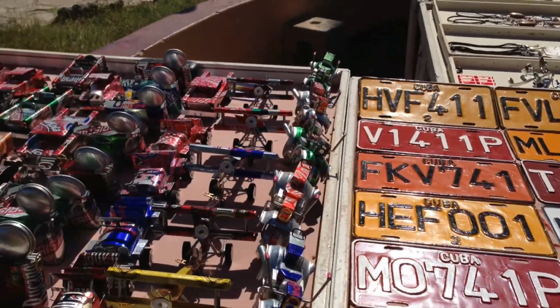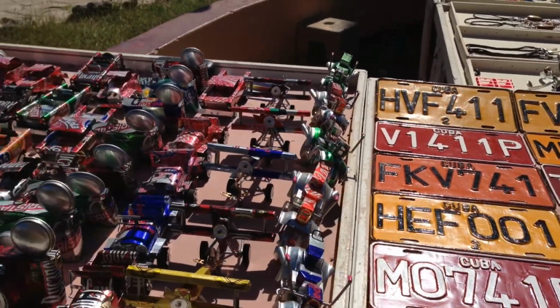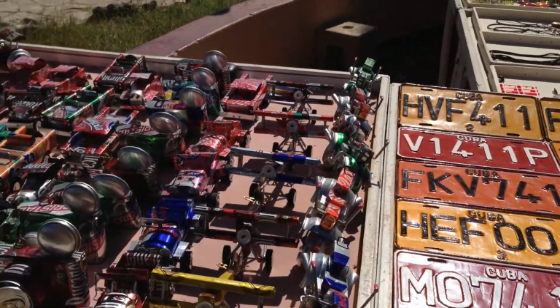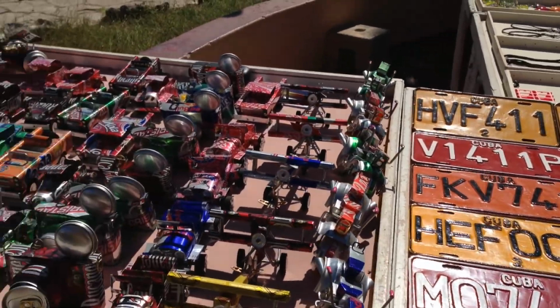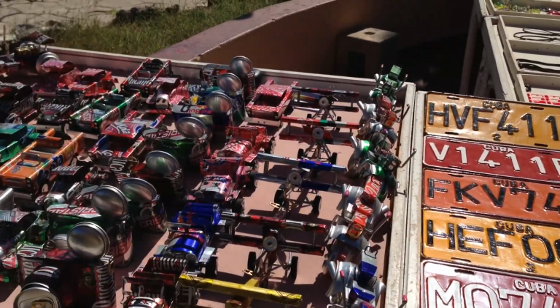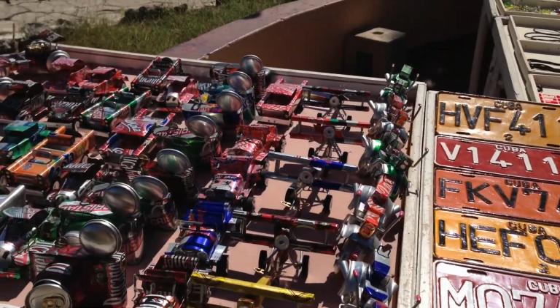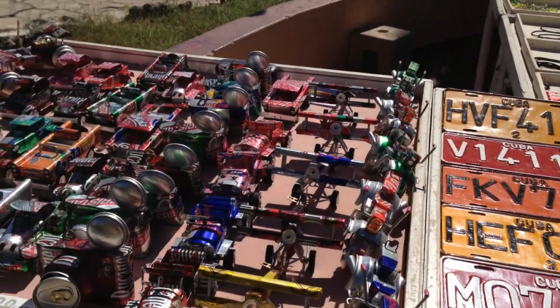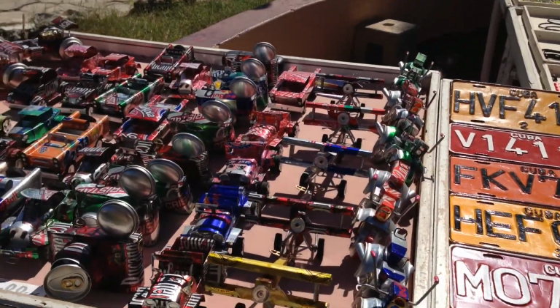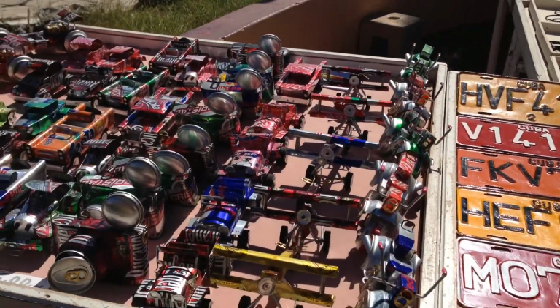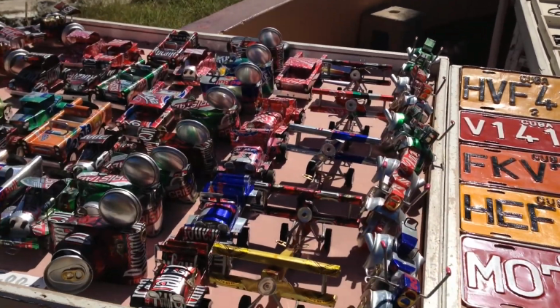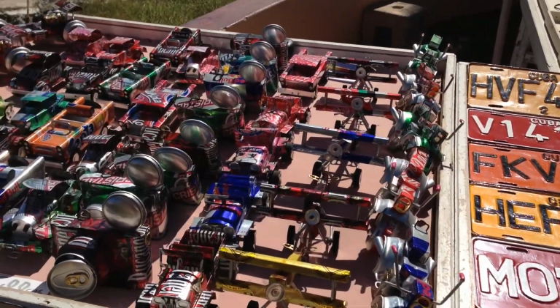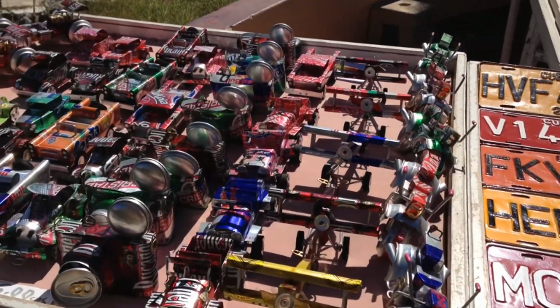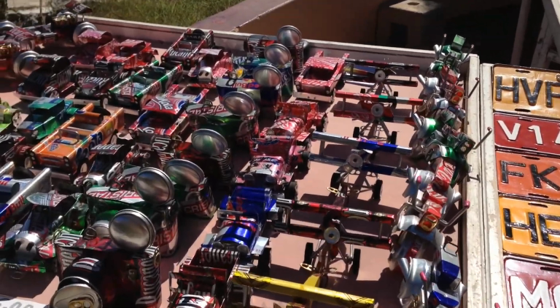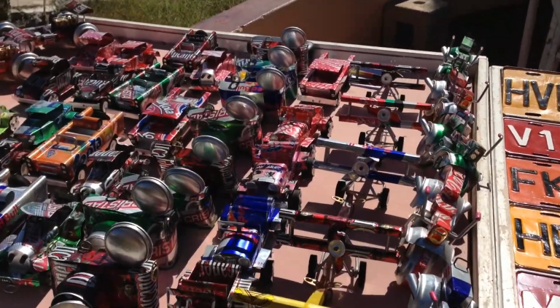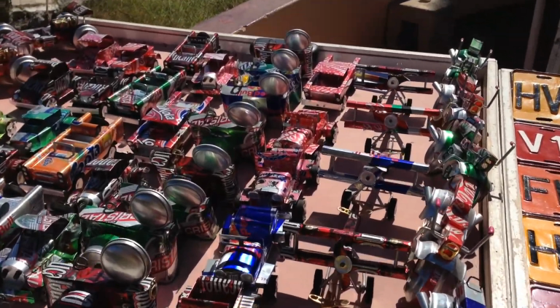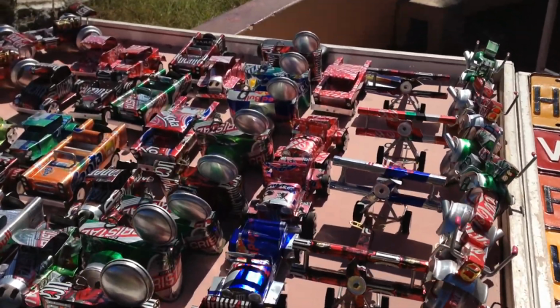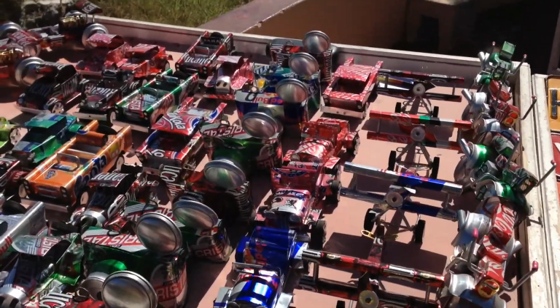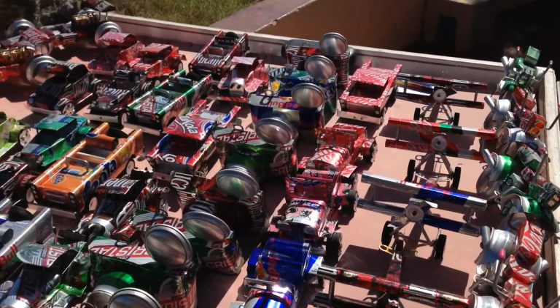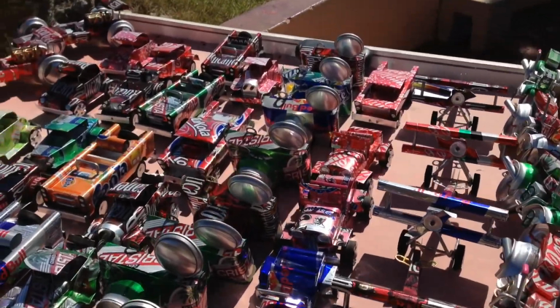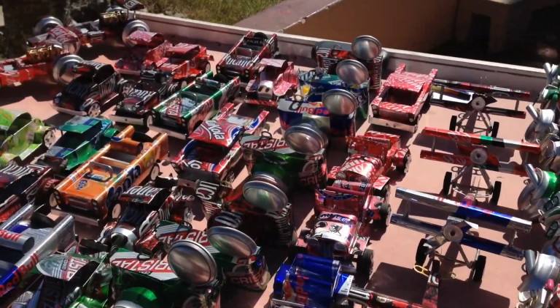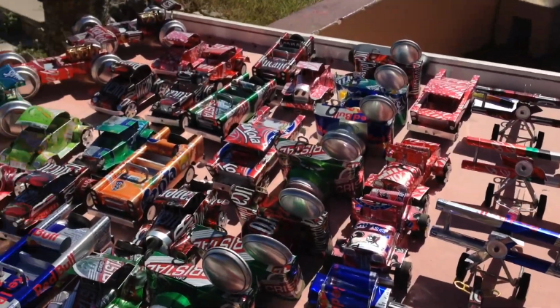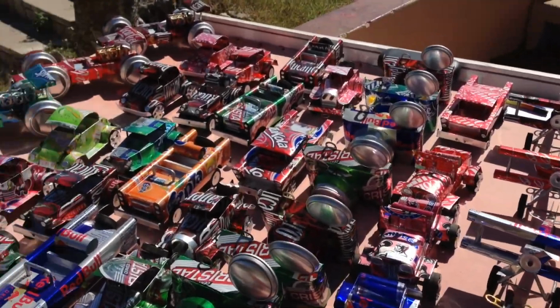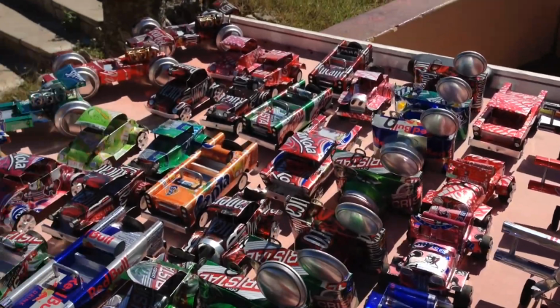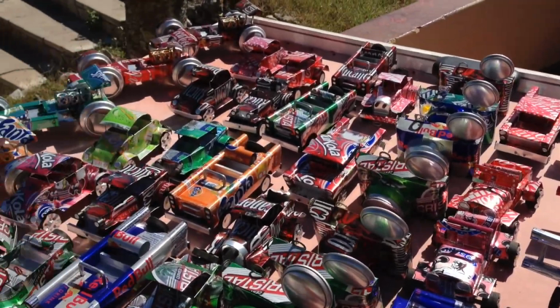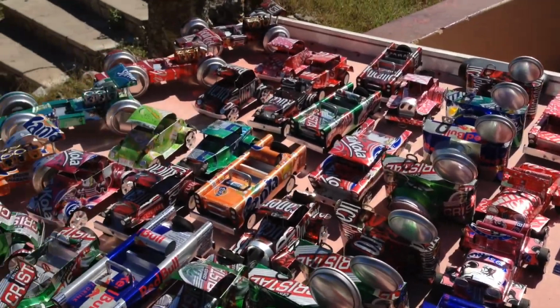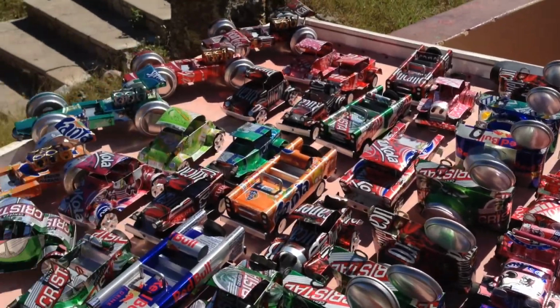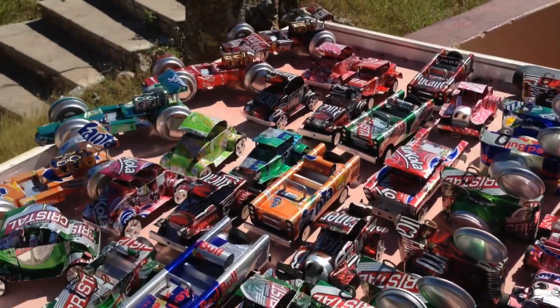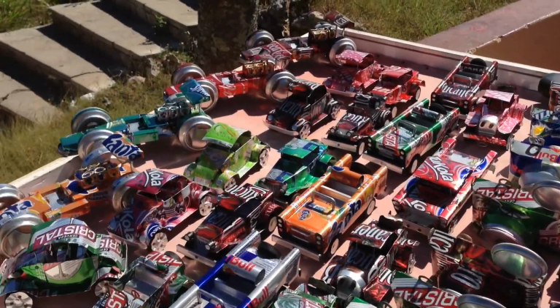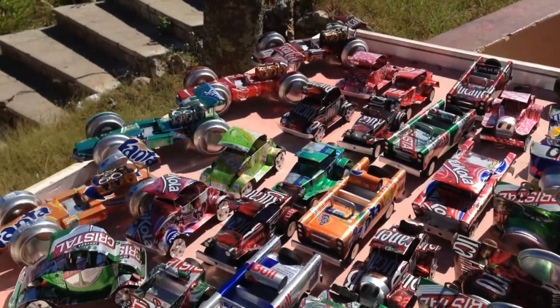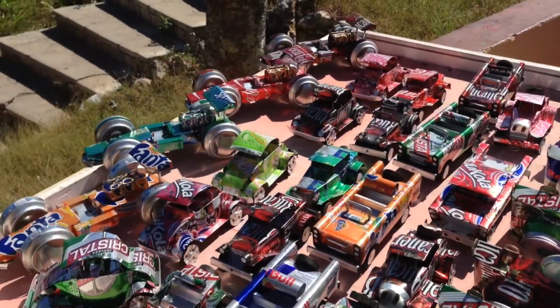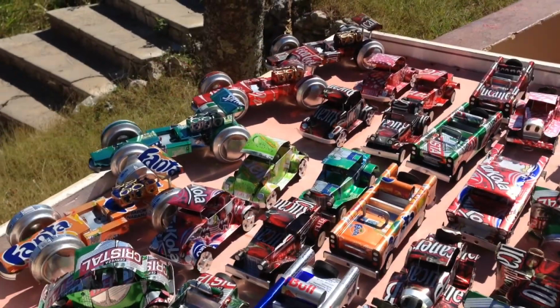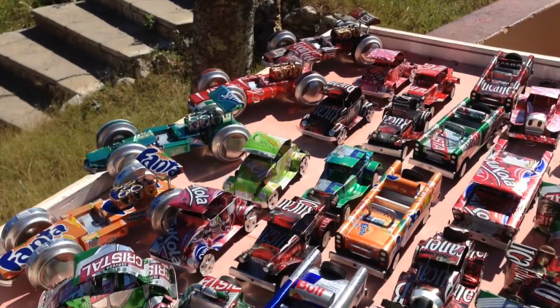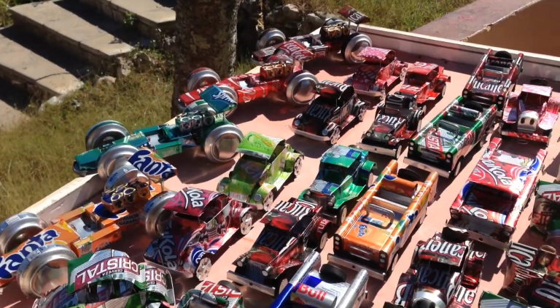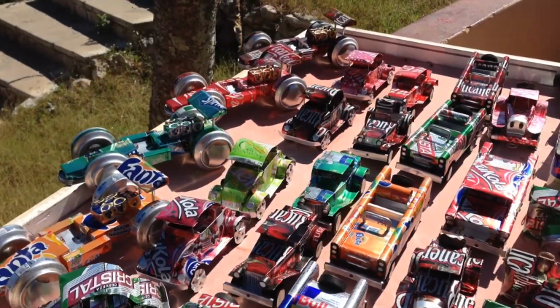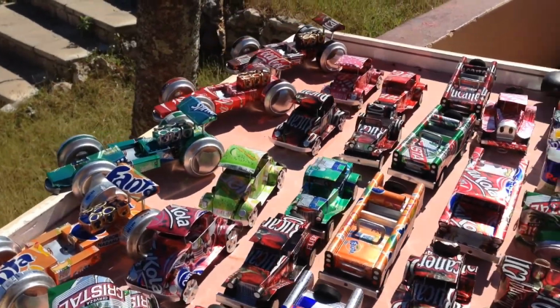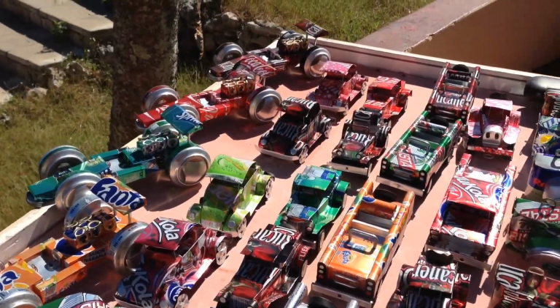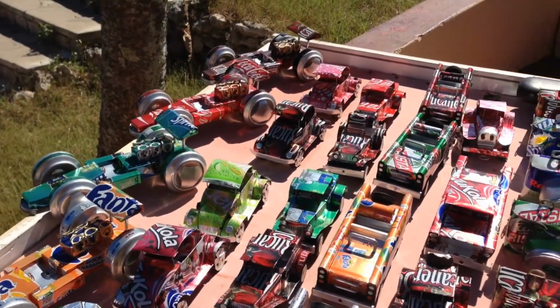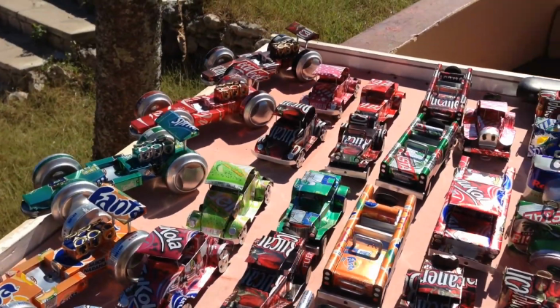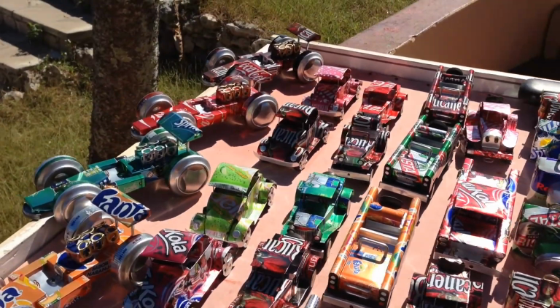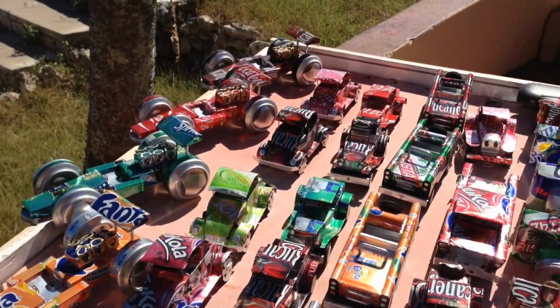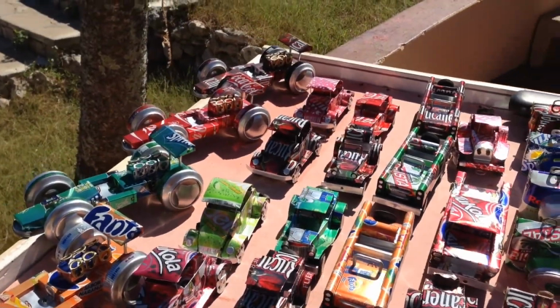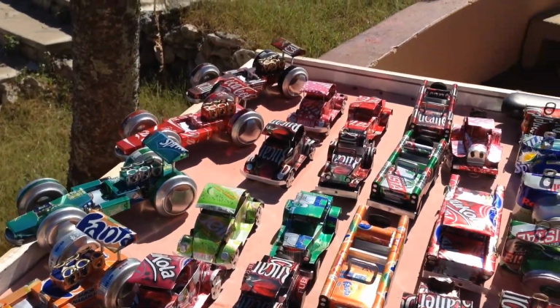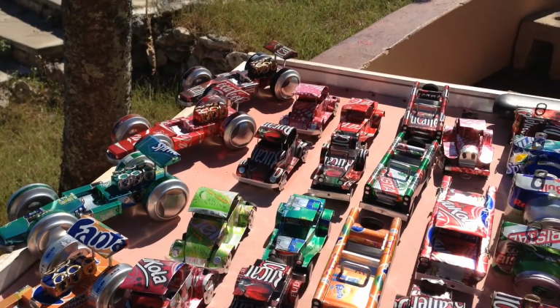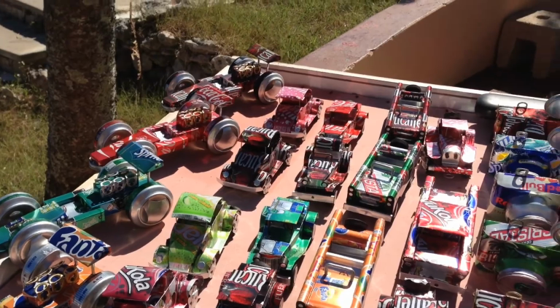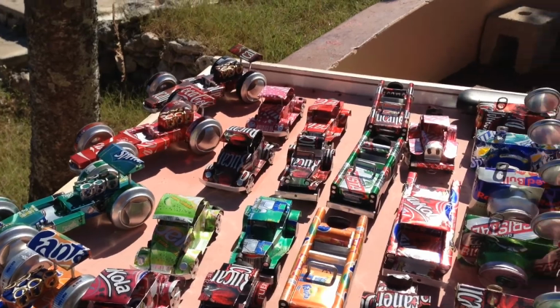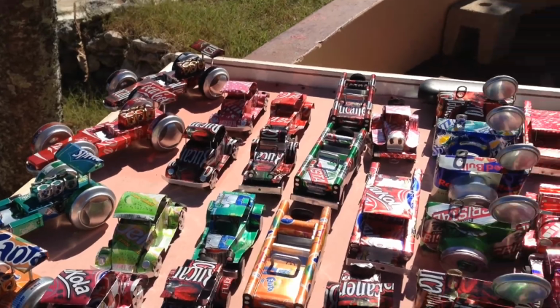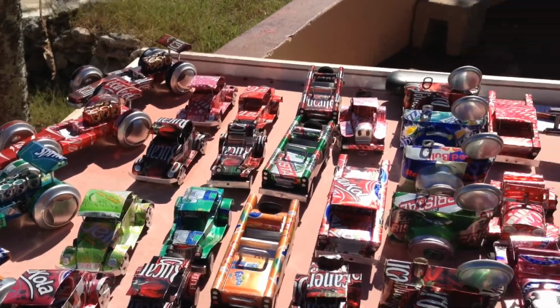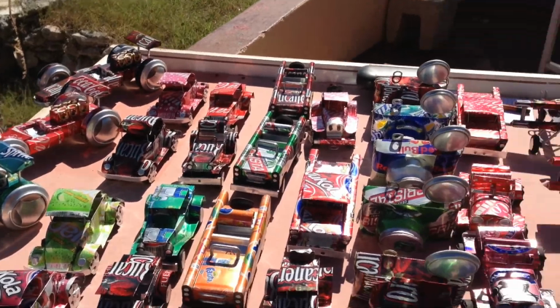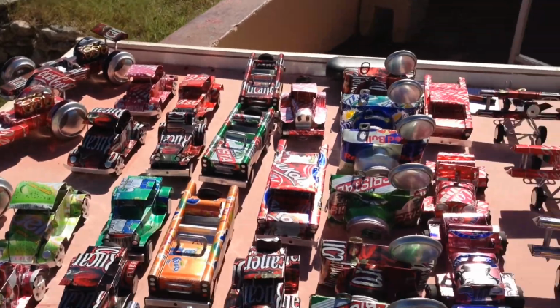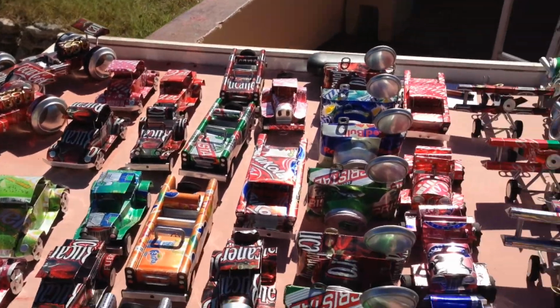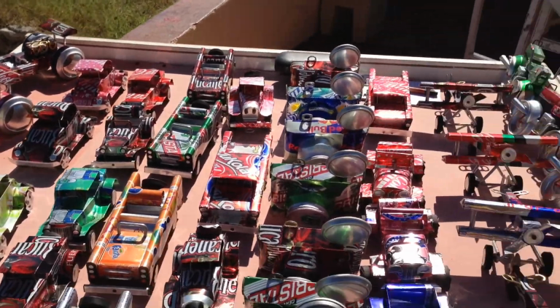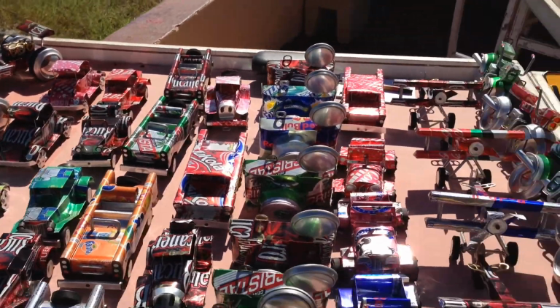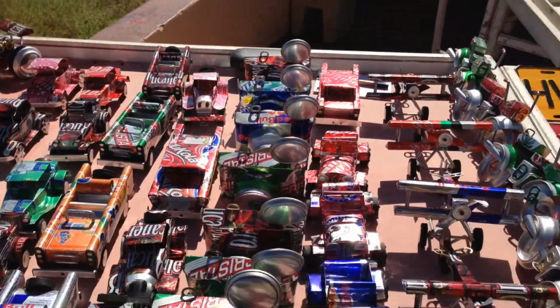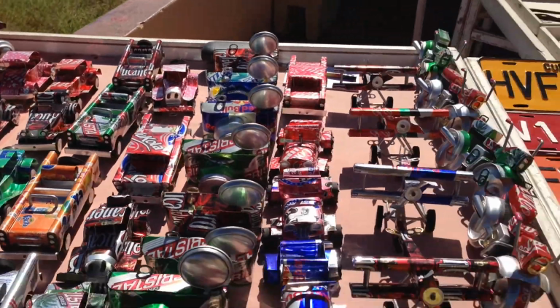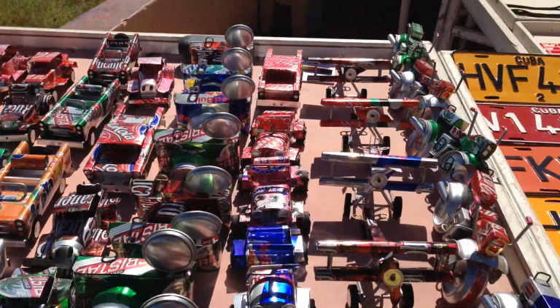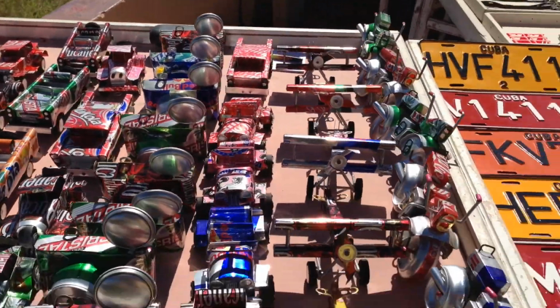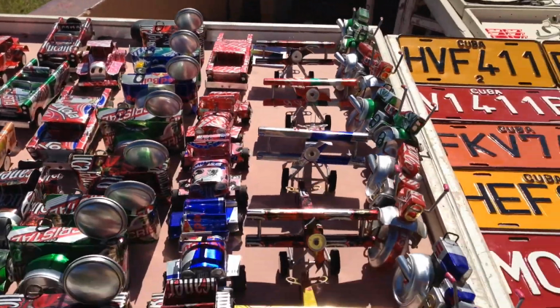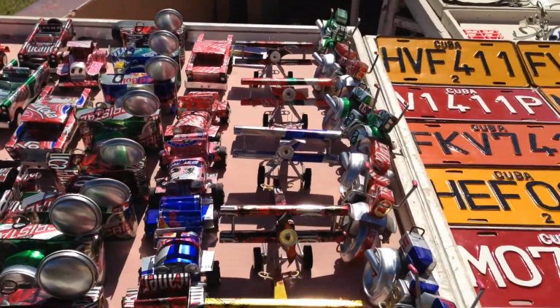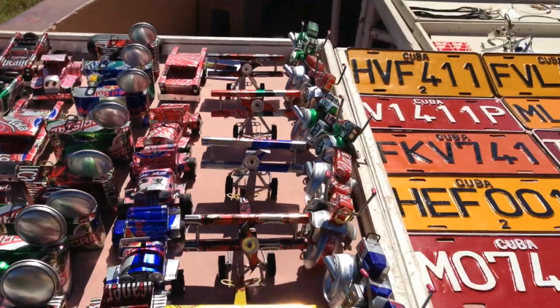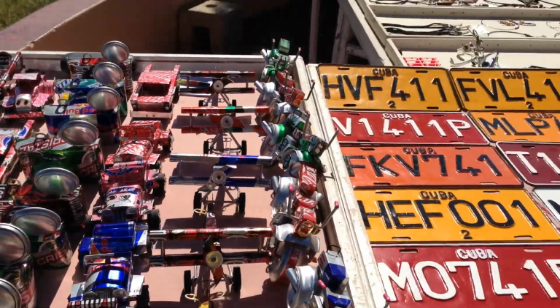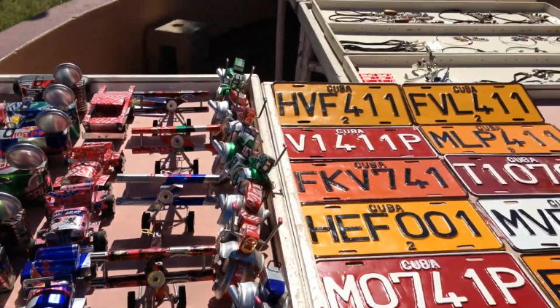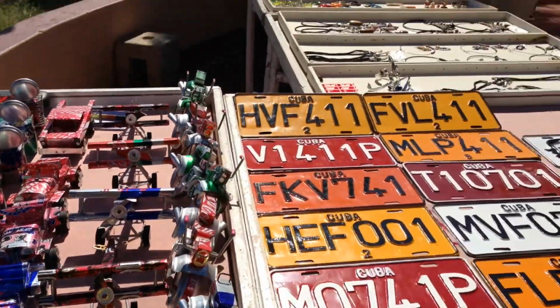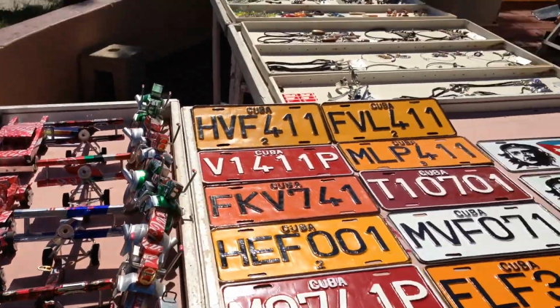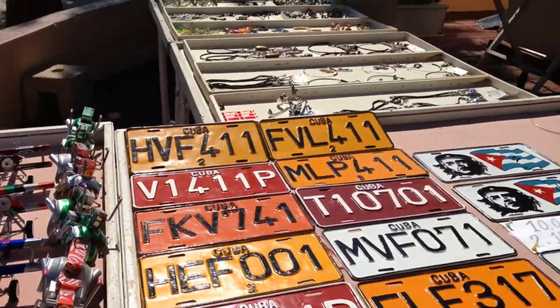Here are some items that they make from cans, including cars and cameras and old planes.